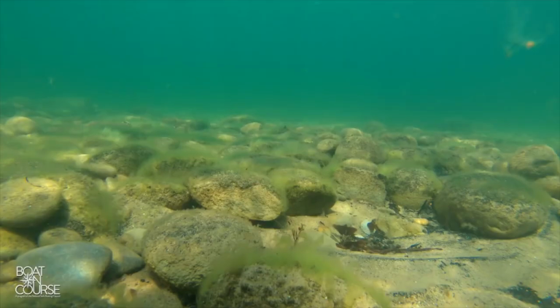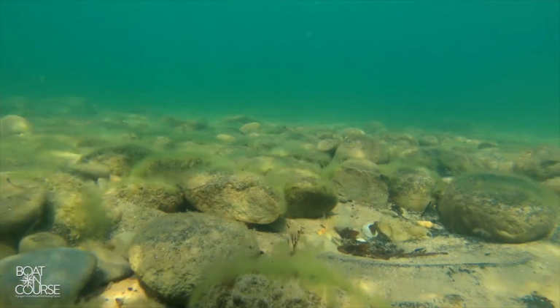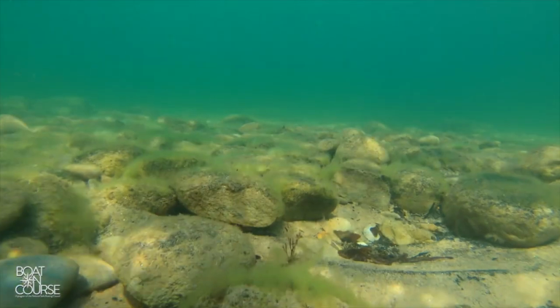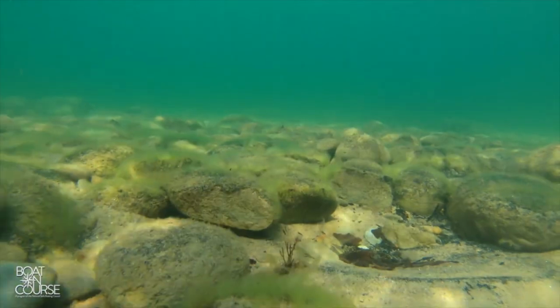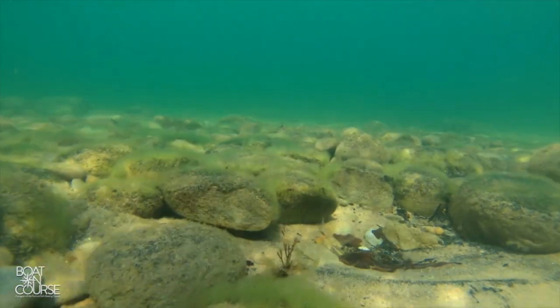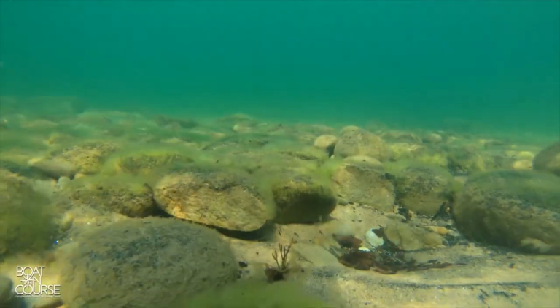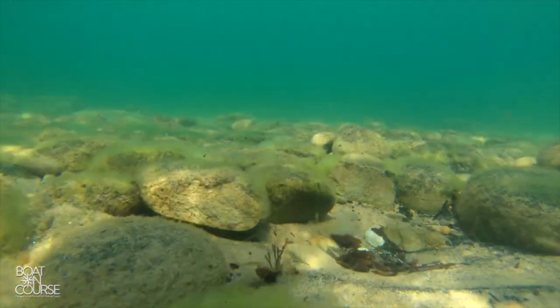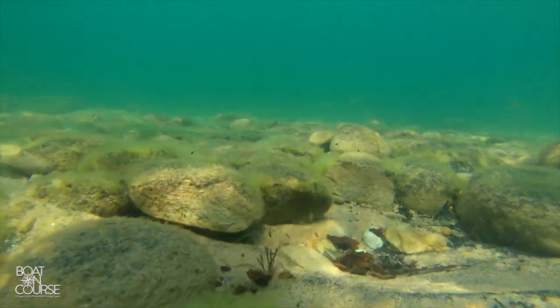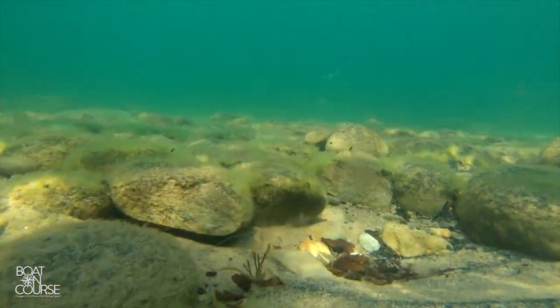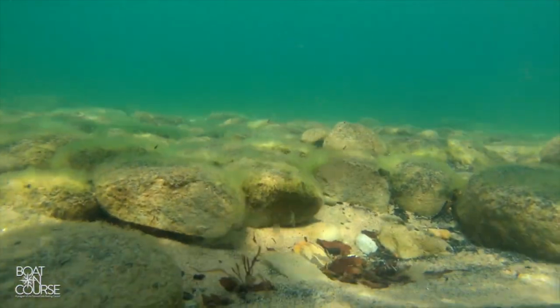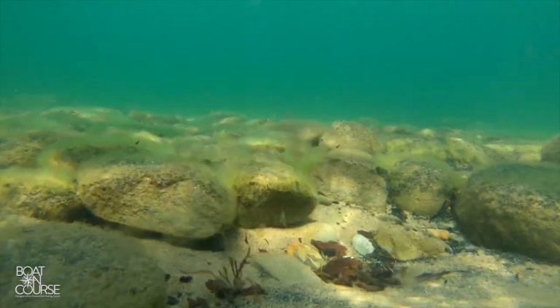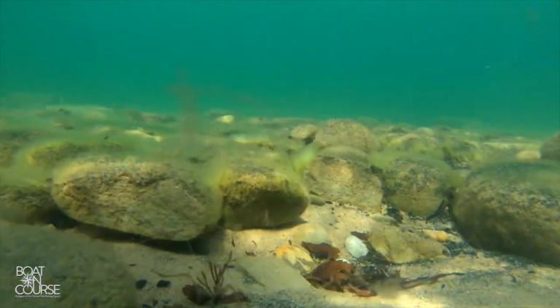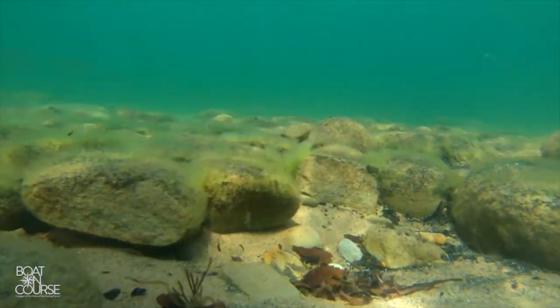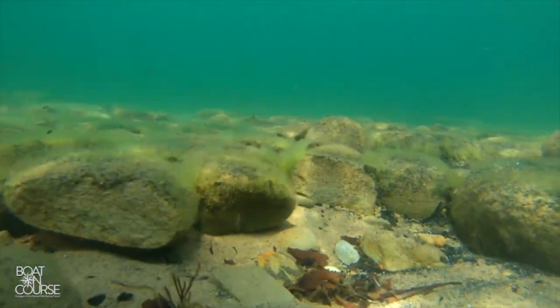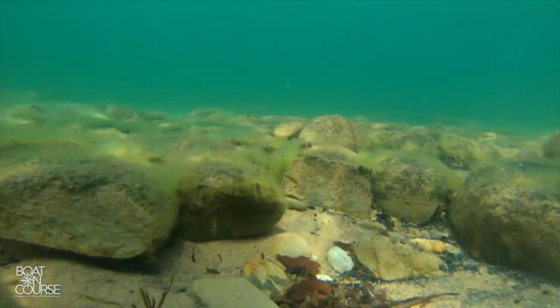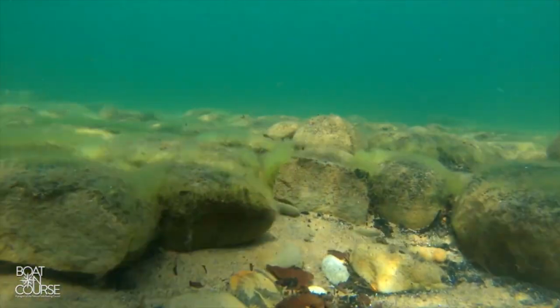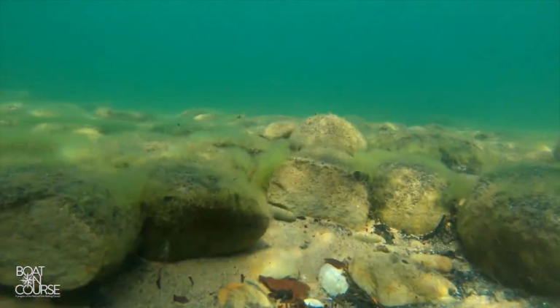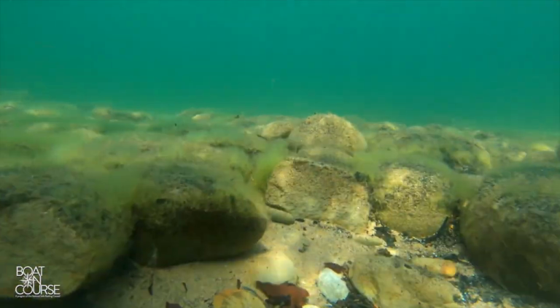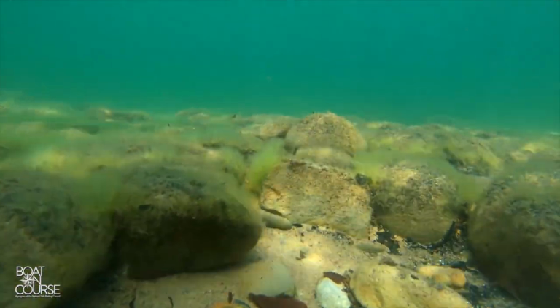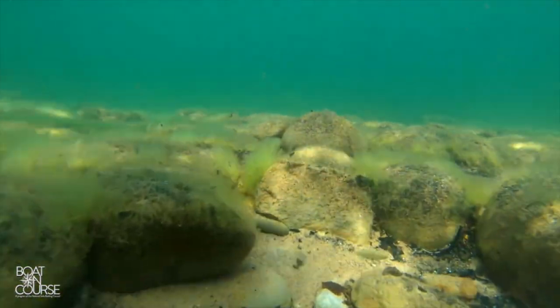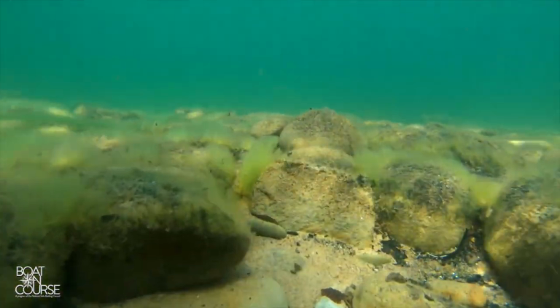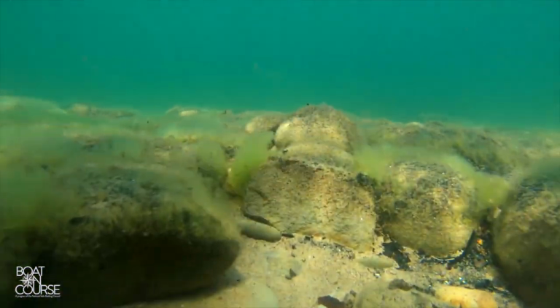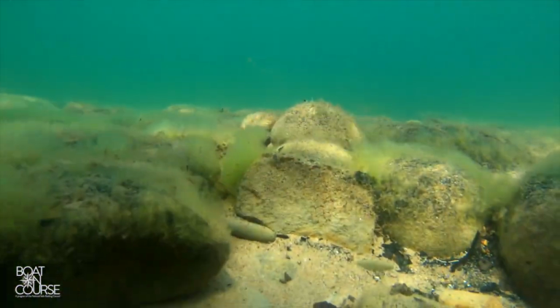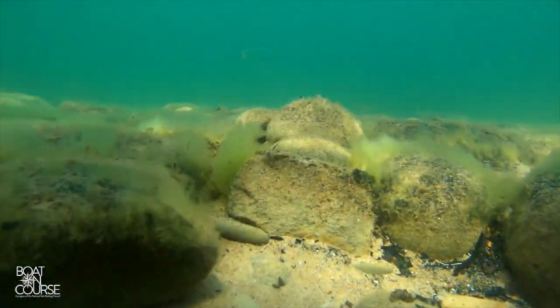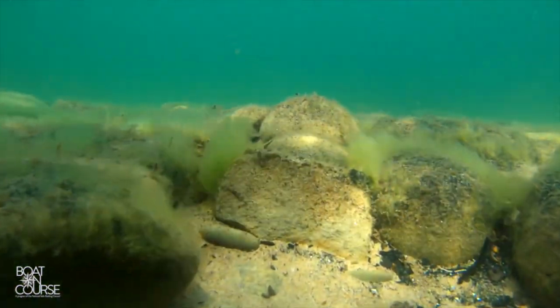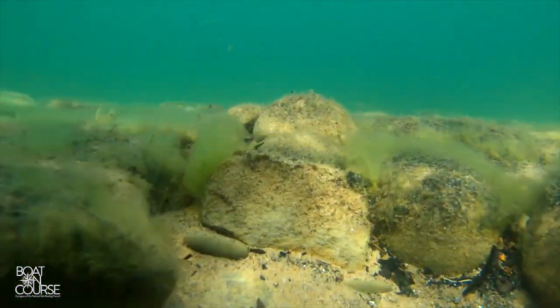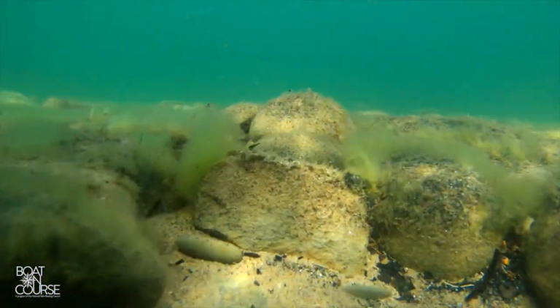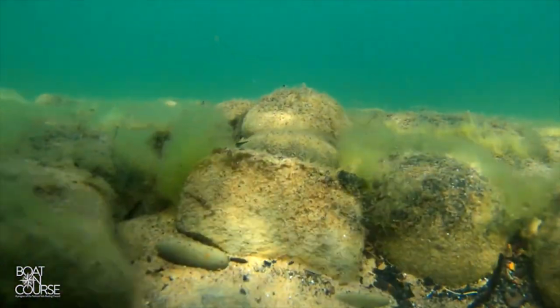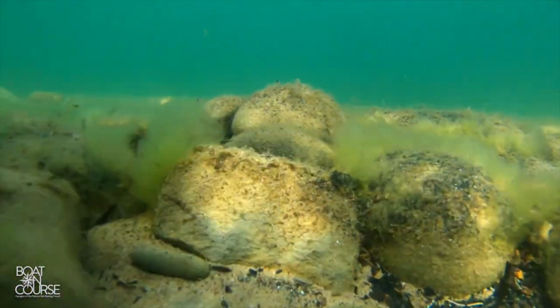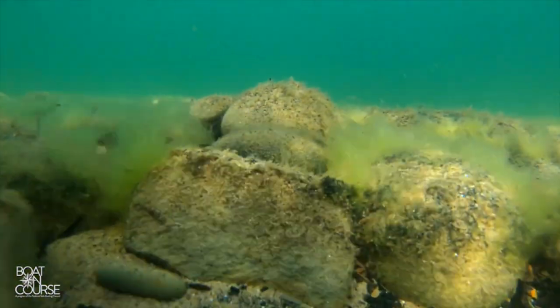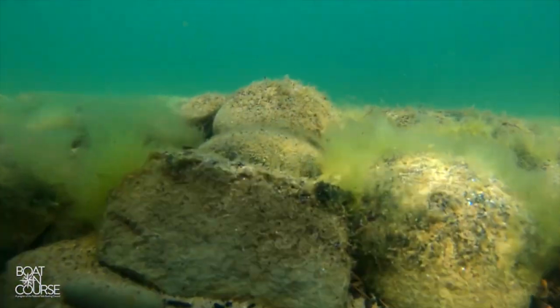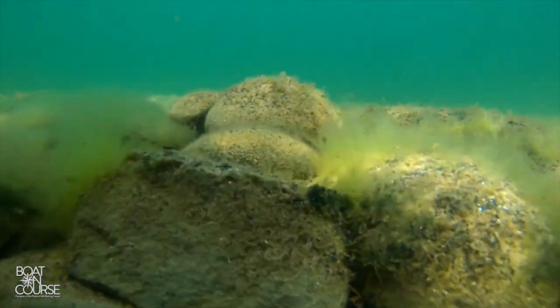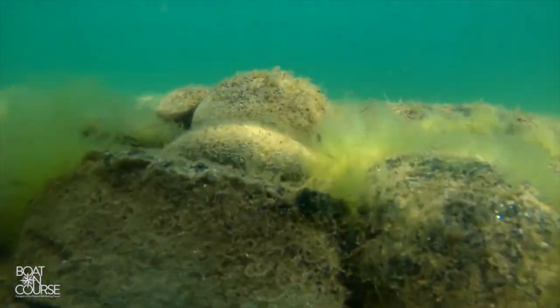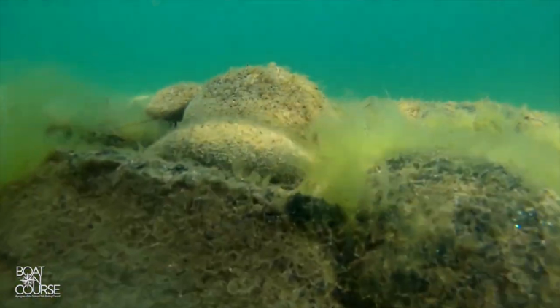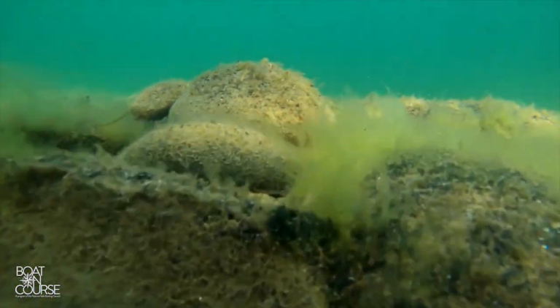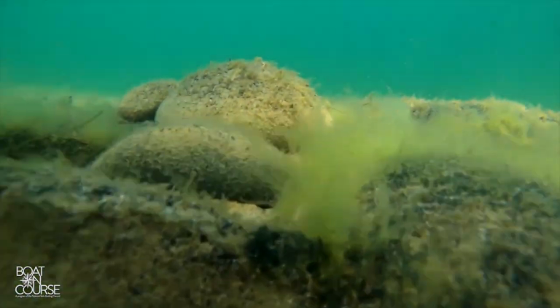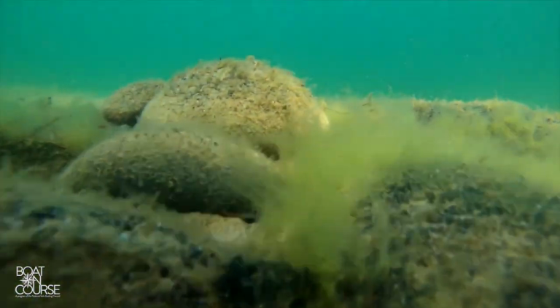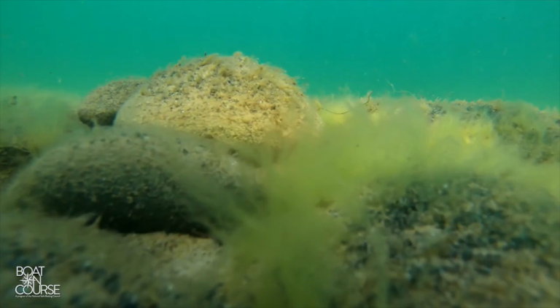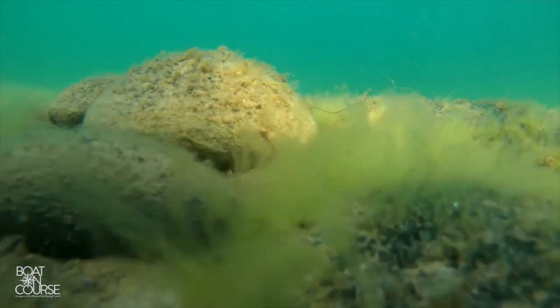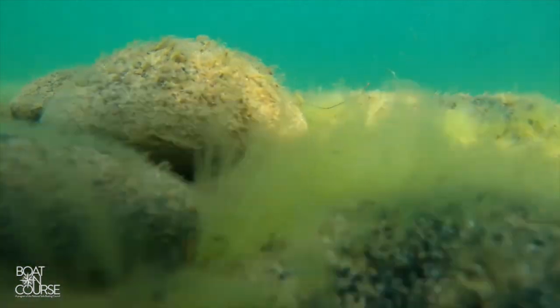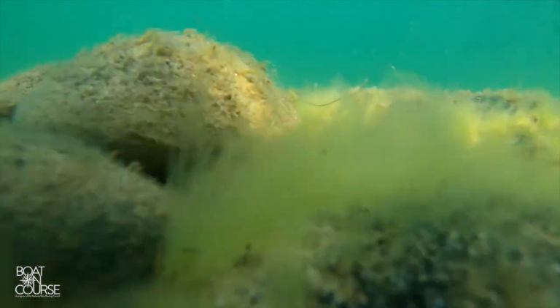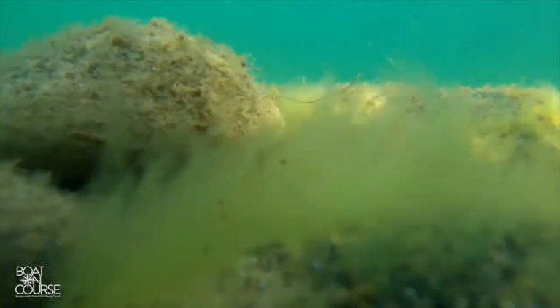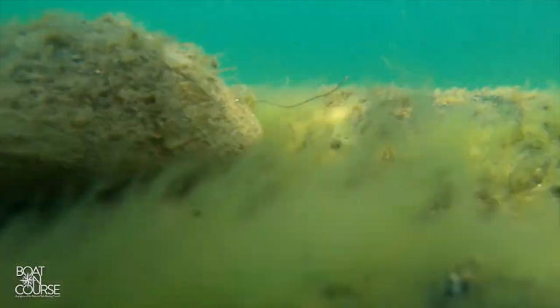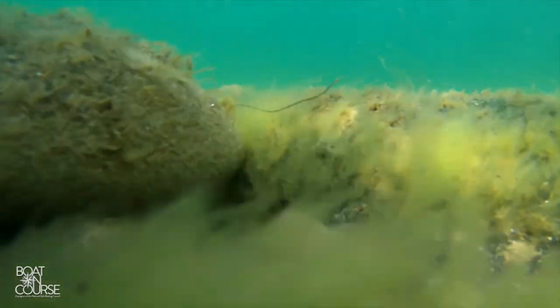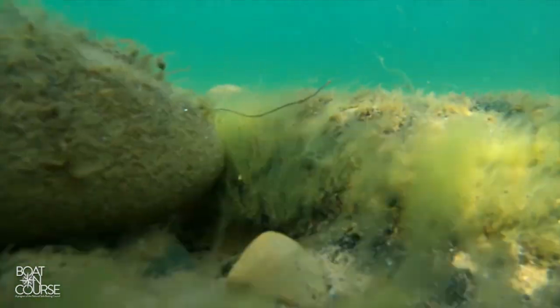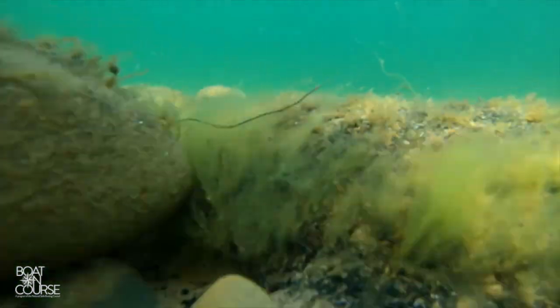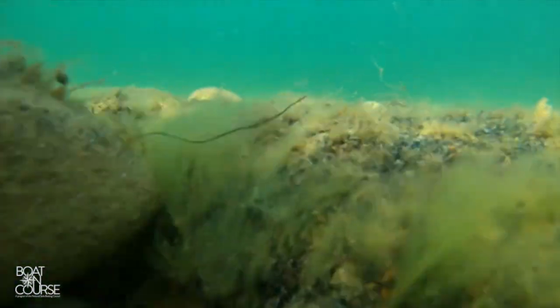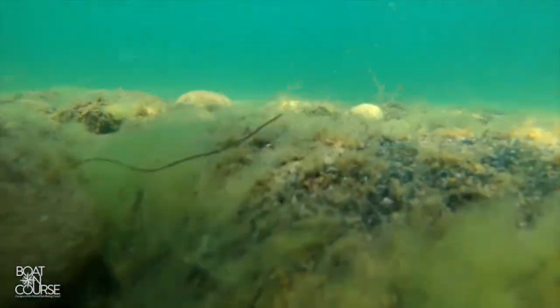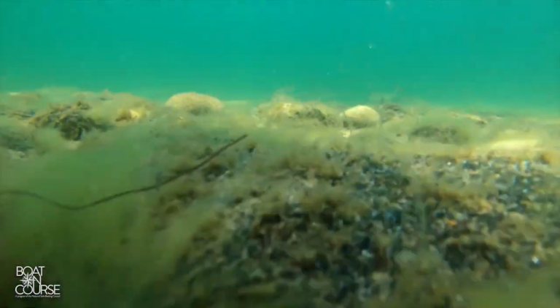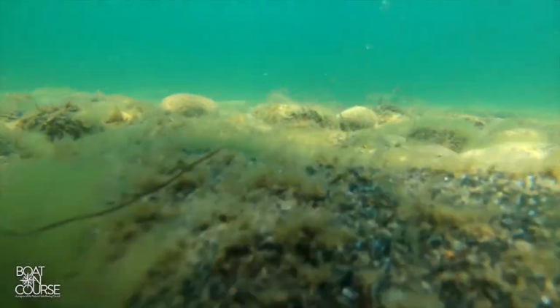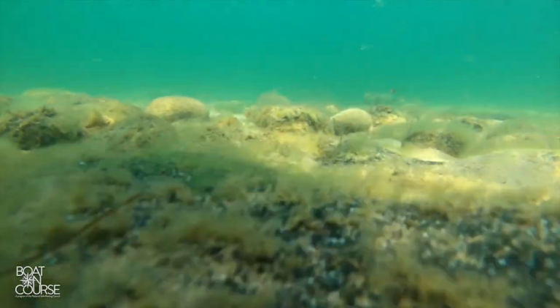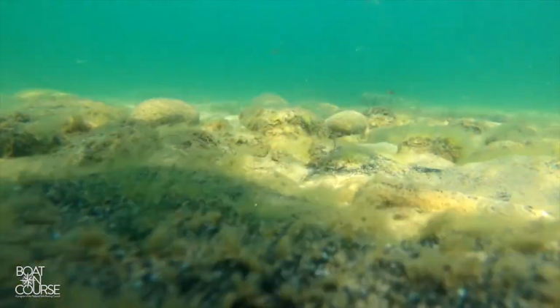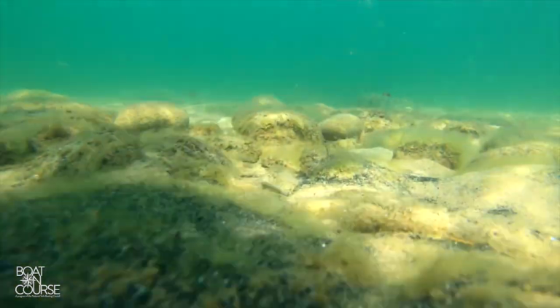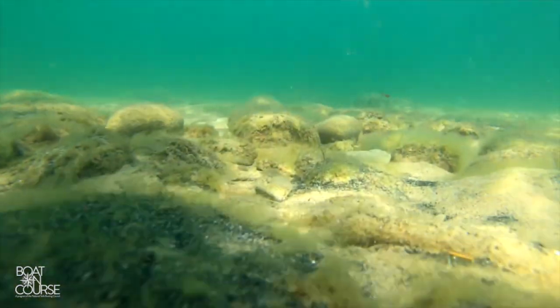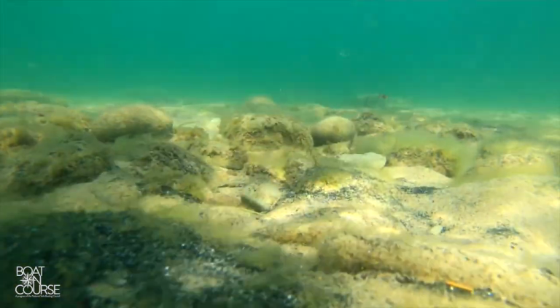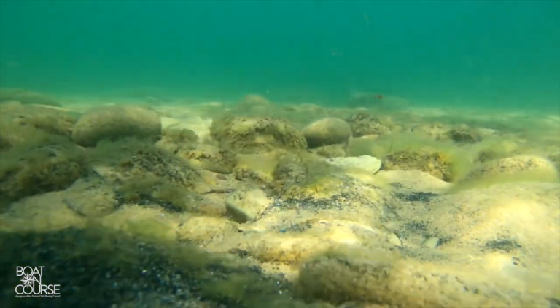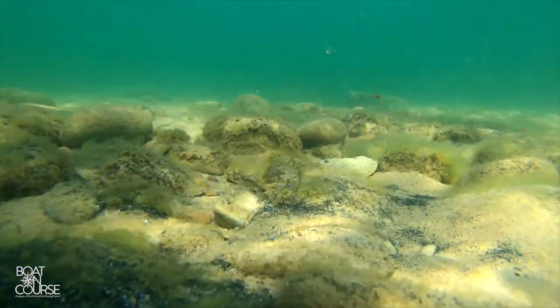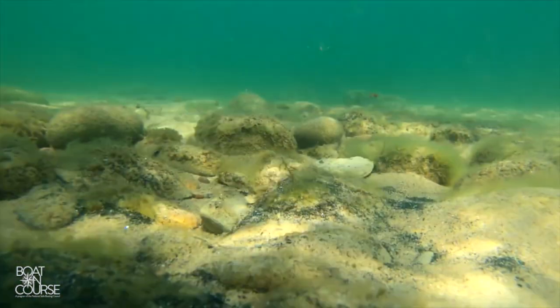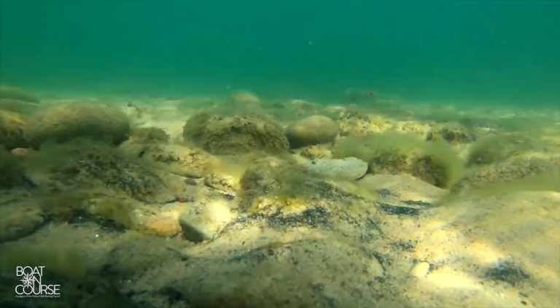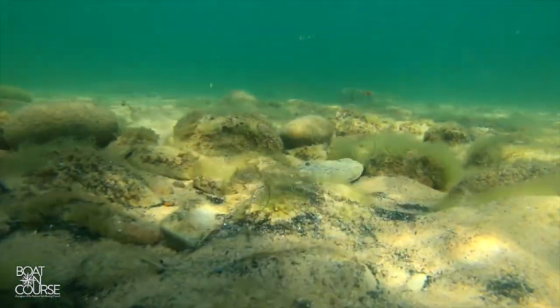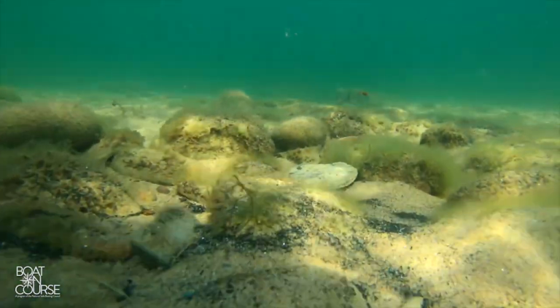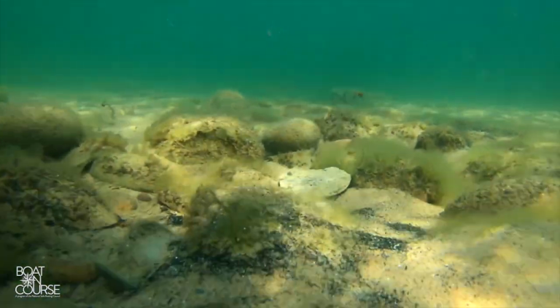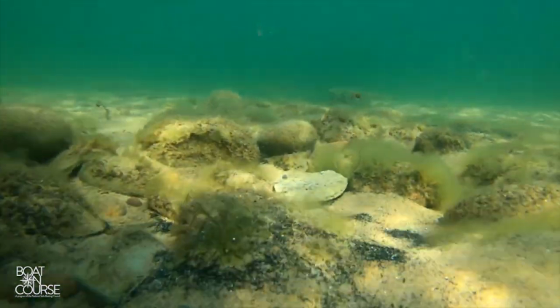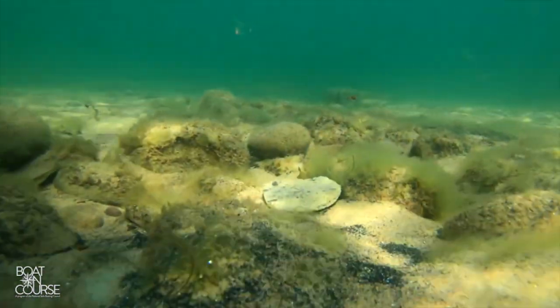The seafloor may have rocks or other debris, and we may occasionally lose an anchor. Don't be embarrassed — it happens to everyone at some point.